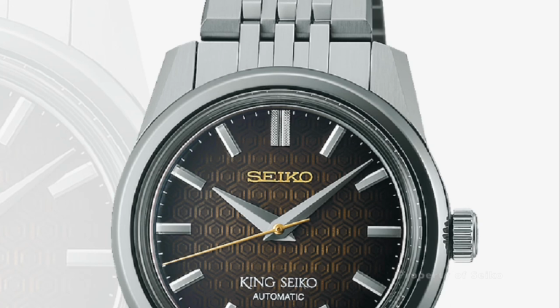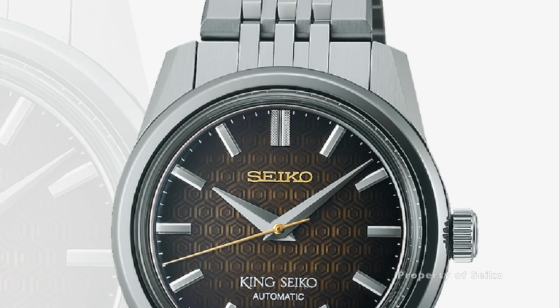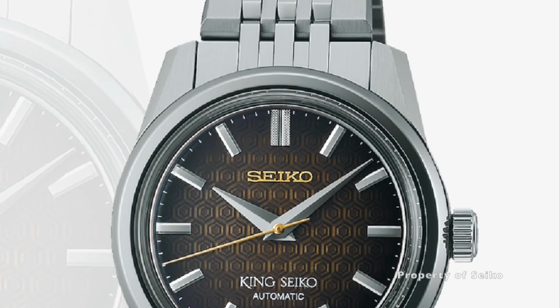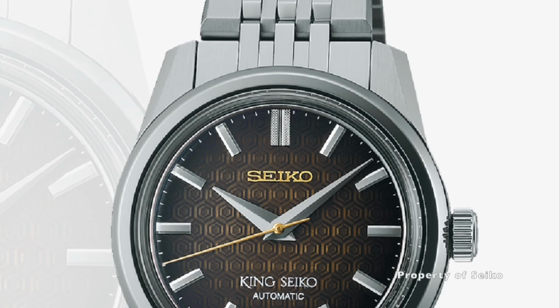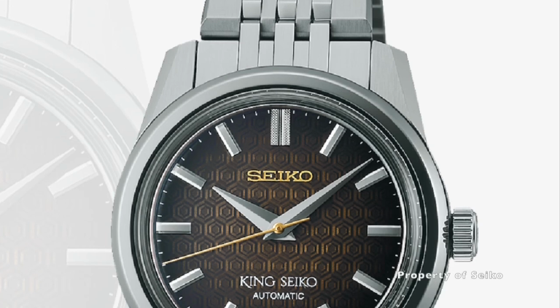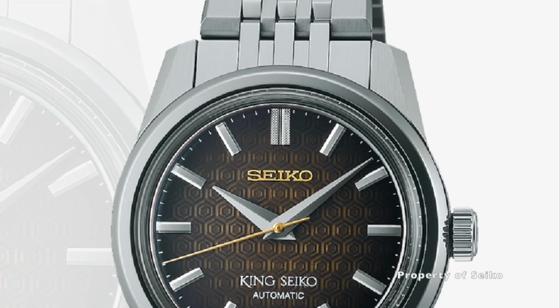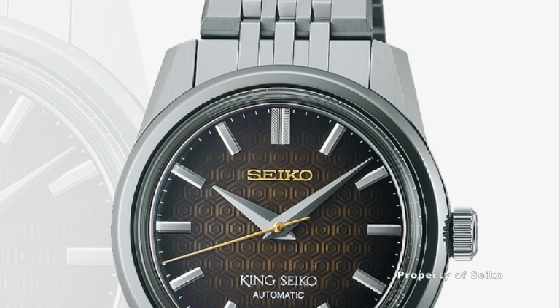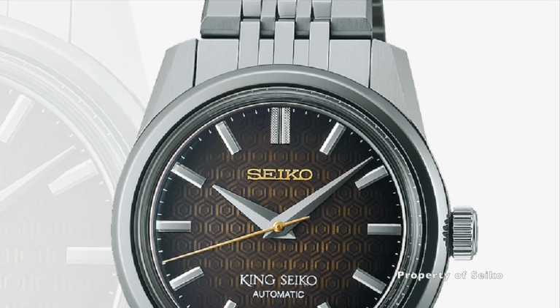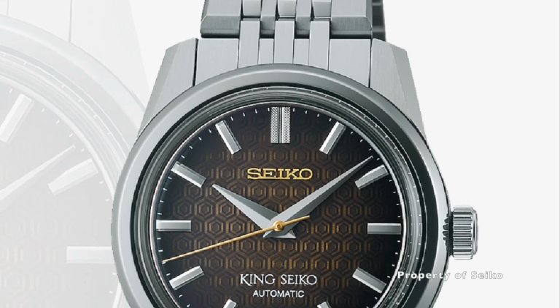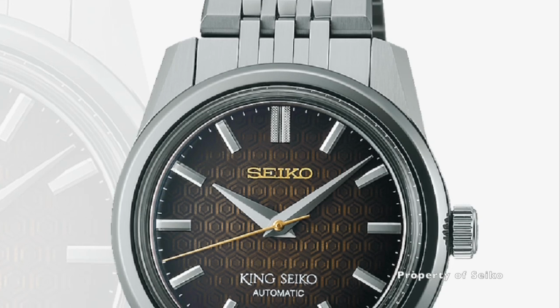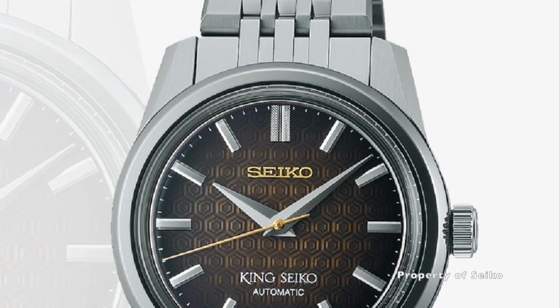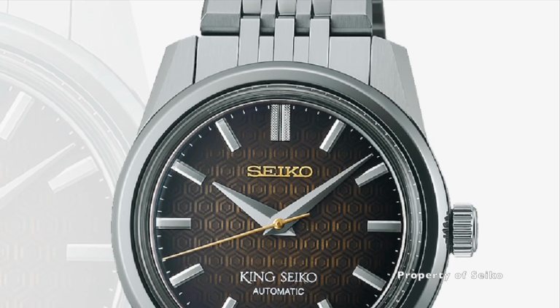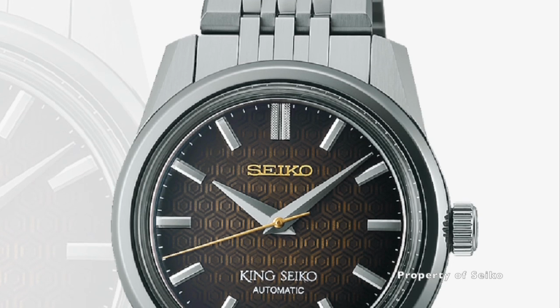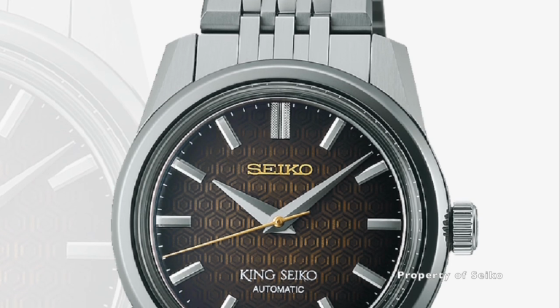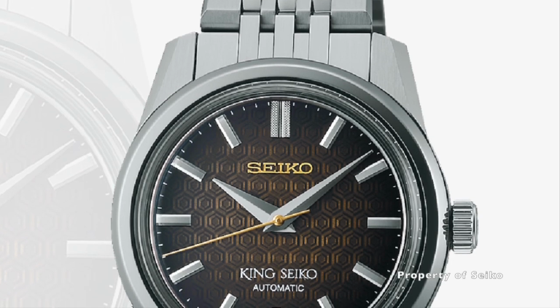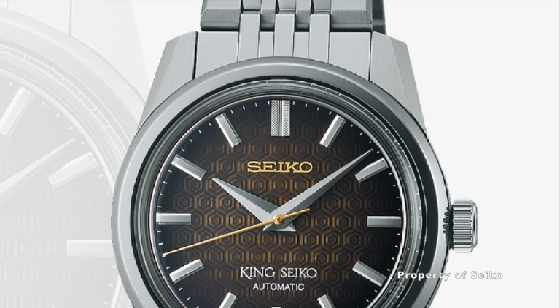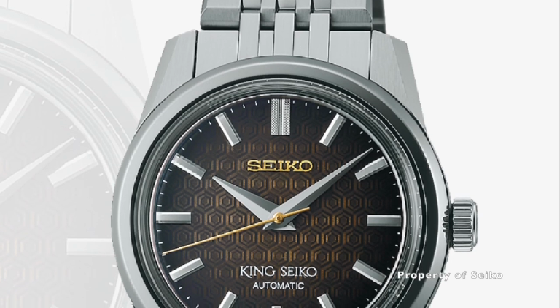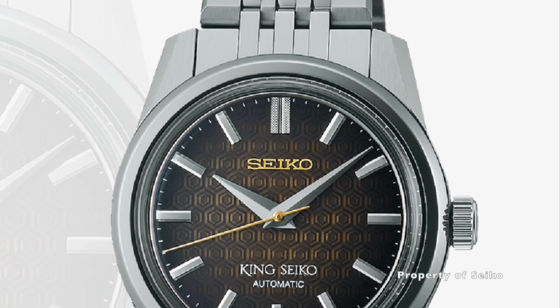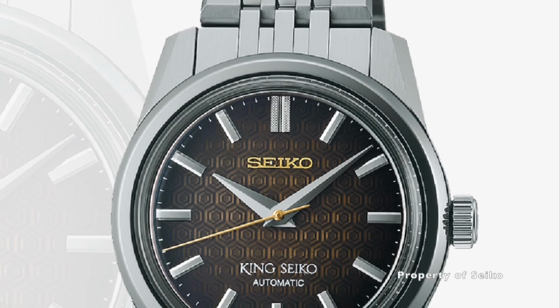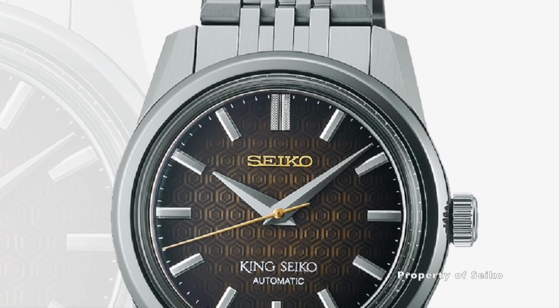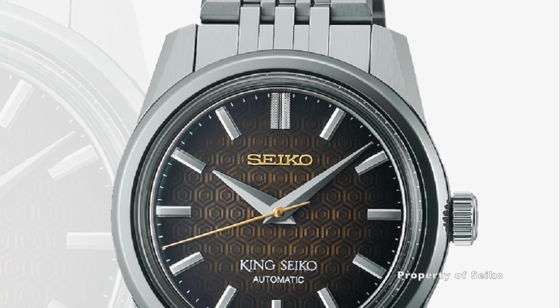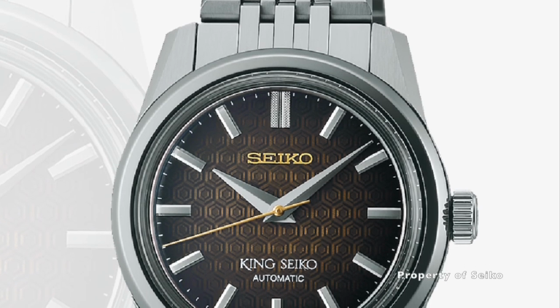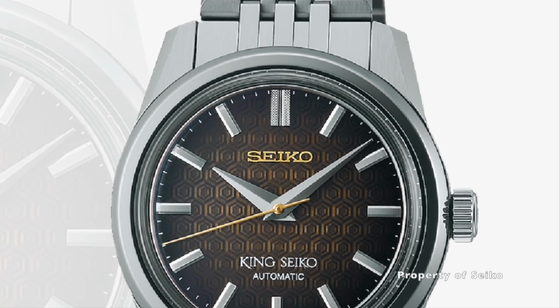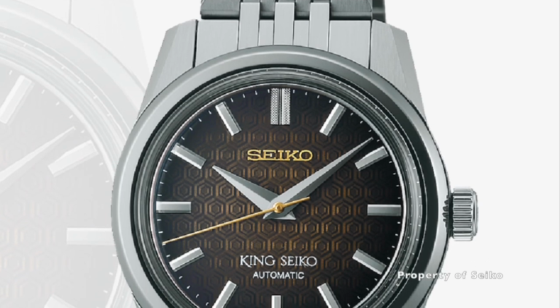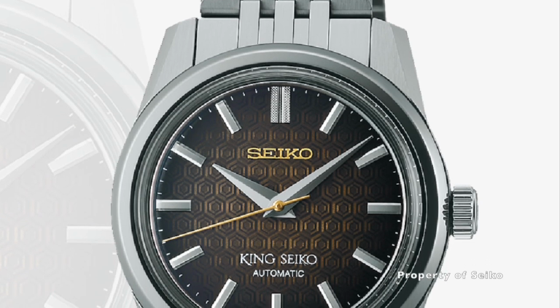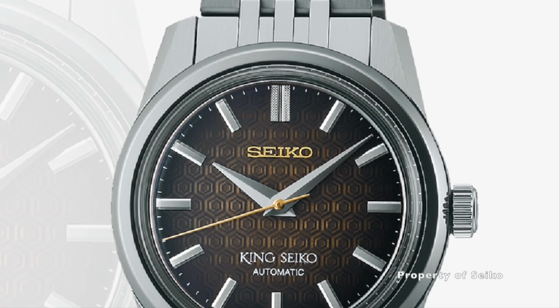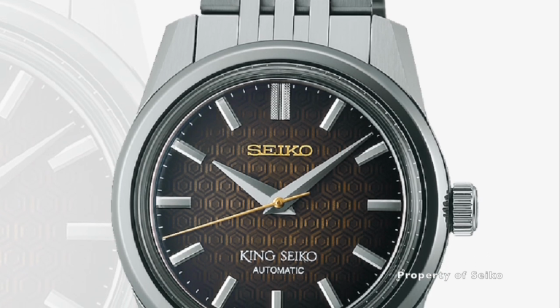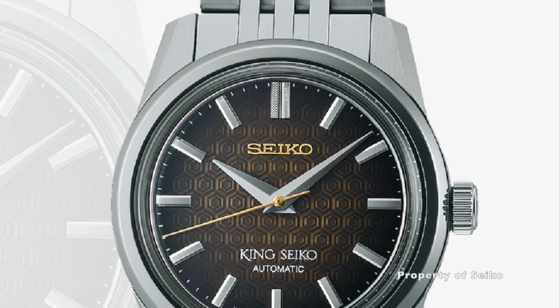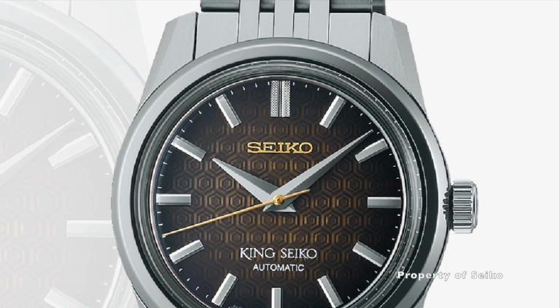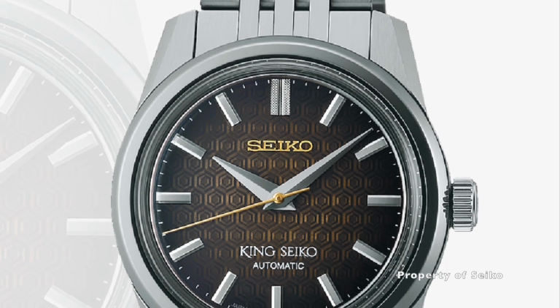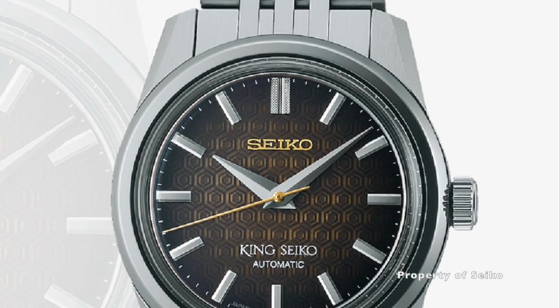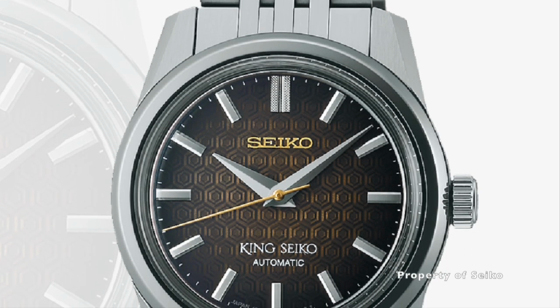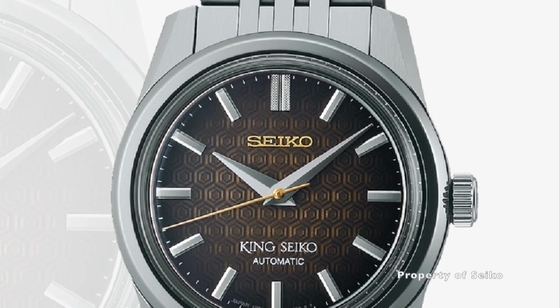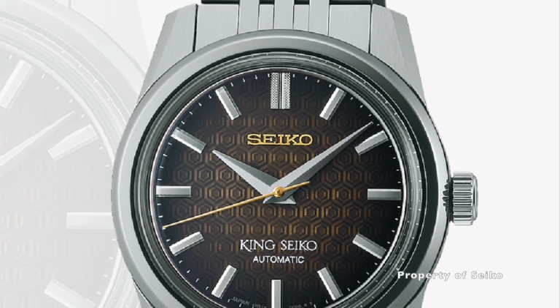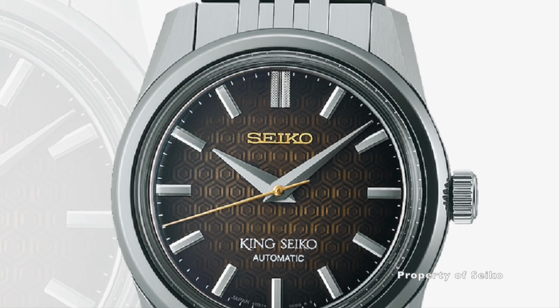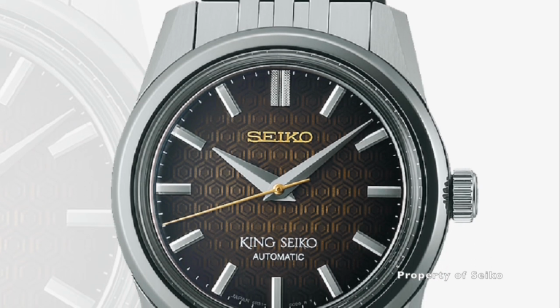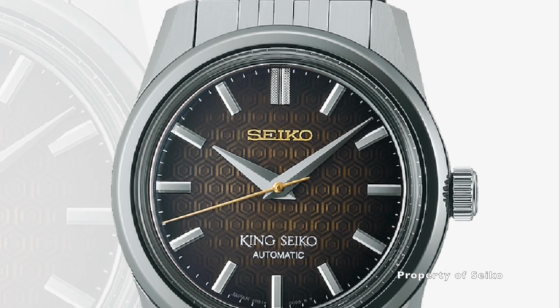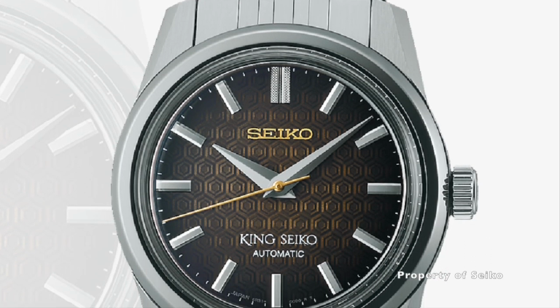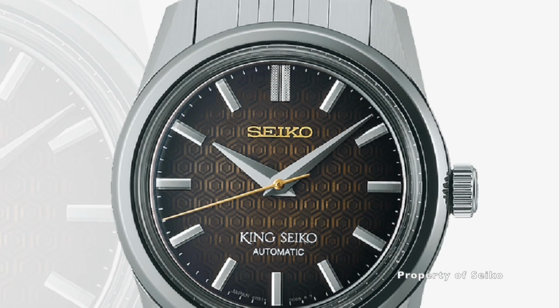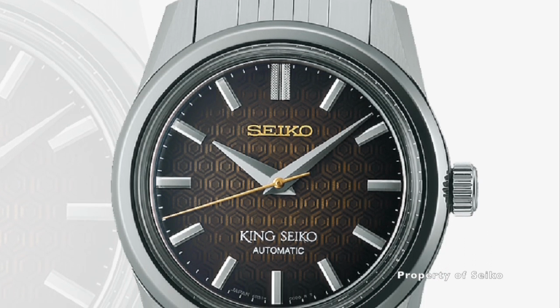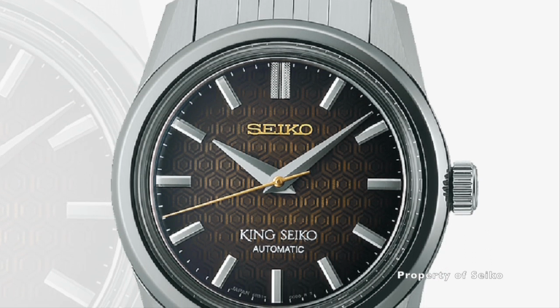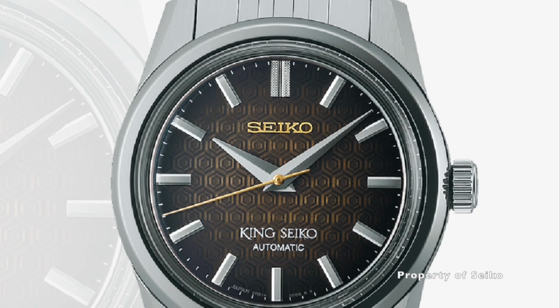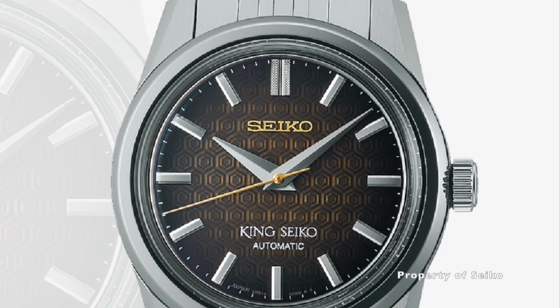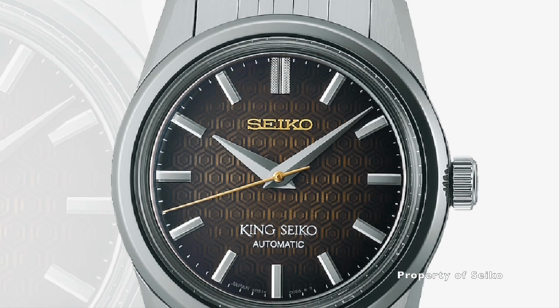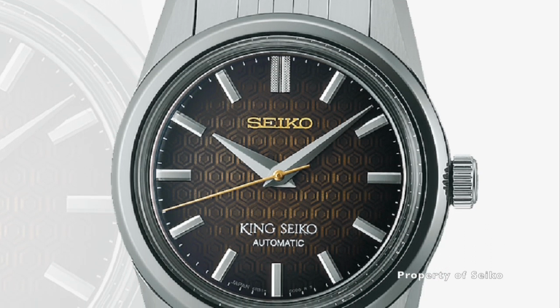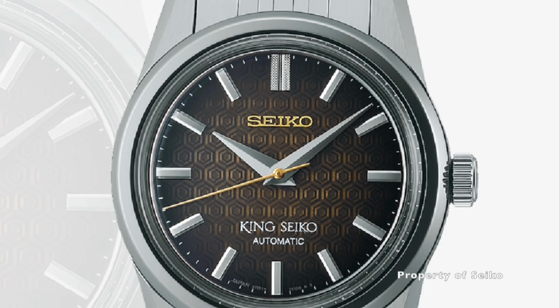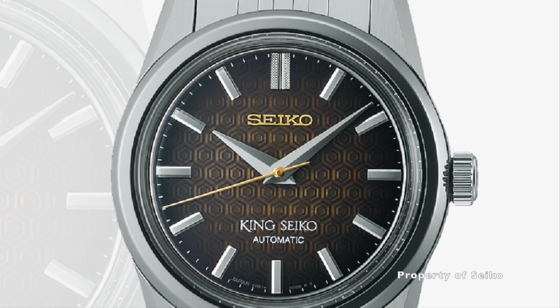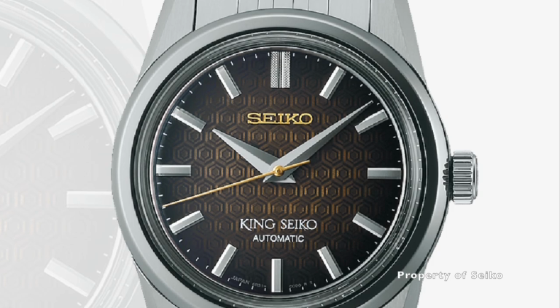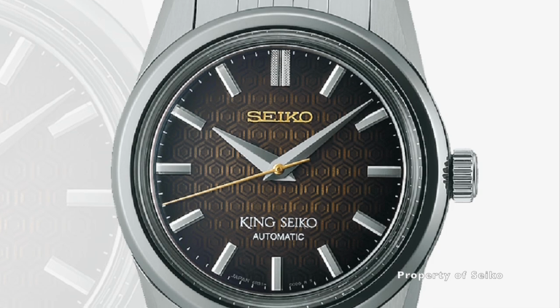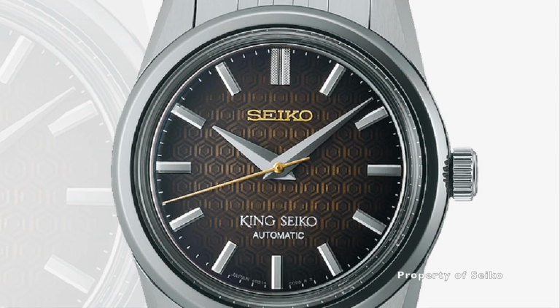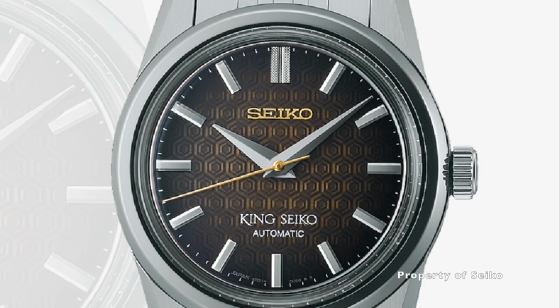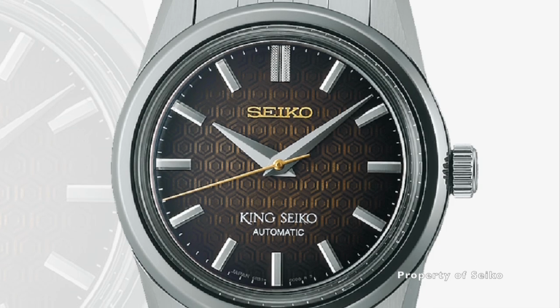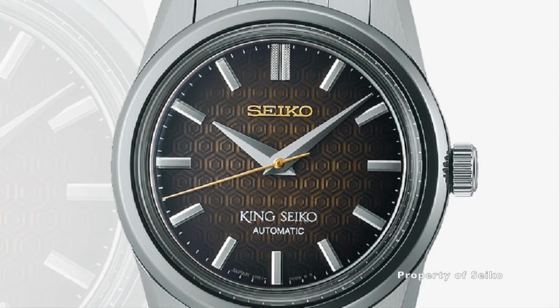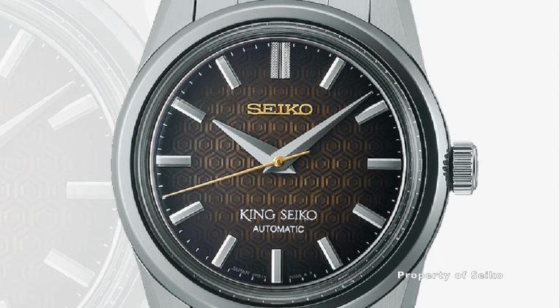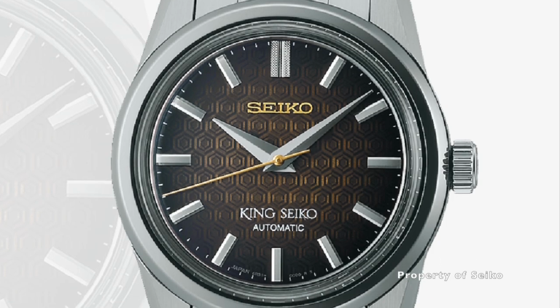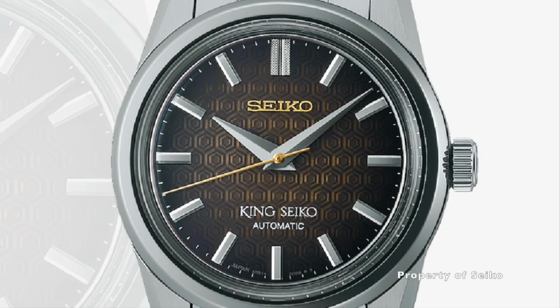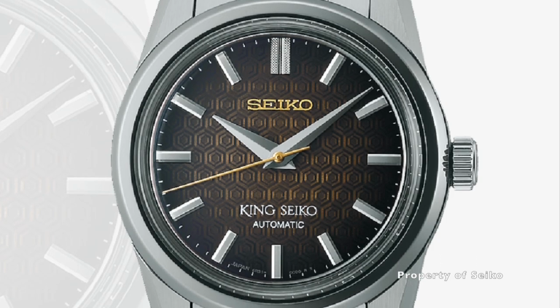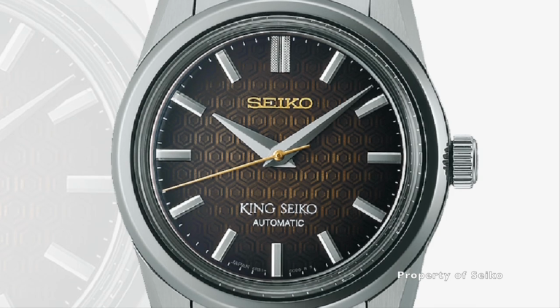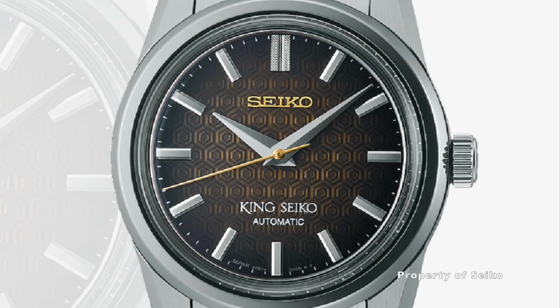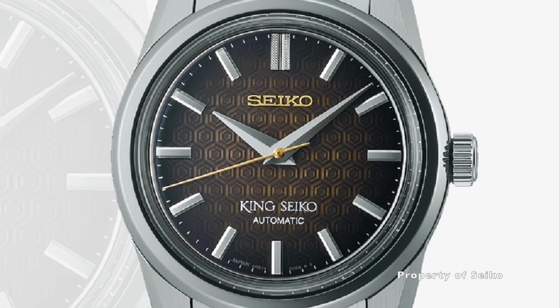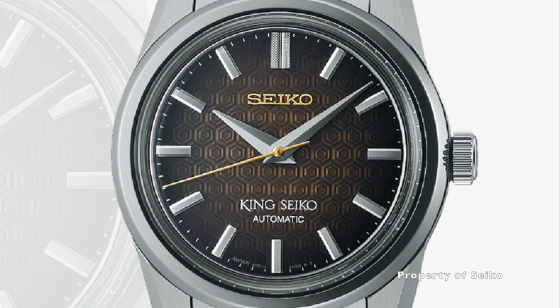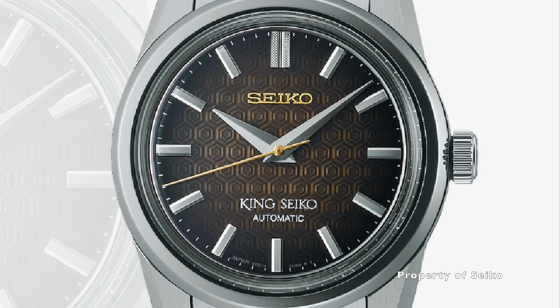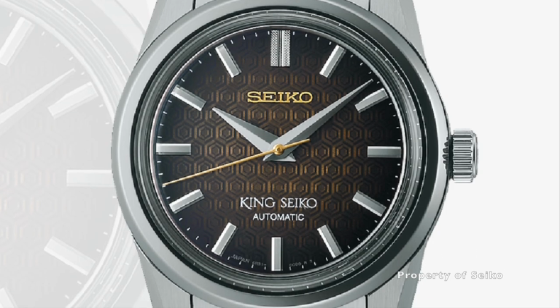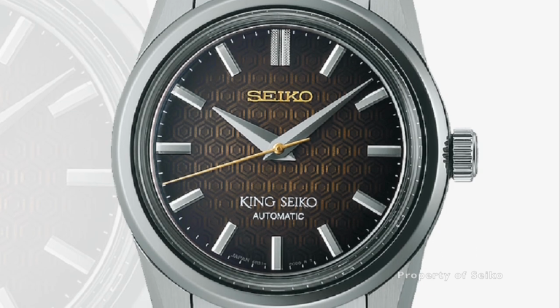Welcome to Watch Chat, where we chat about watches and other facts of life. Is this as good as the Grand Seiko? Let's find out.